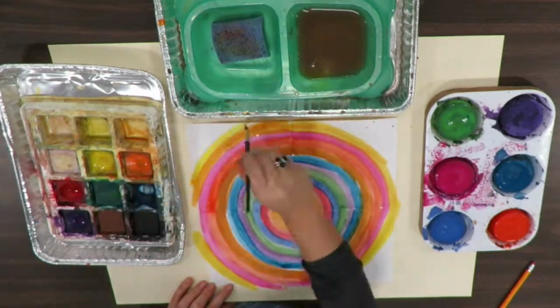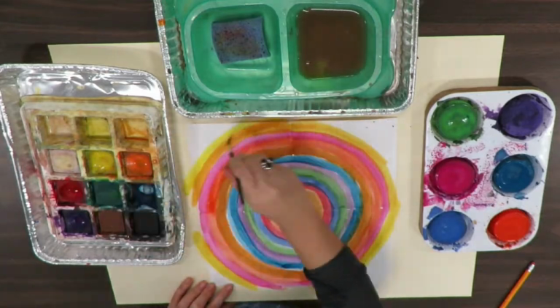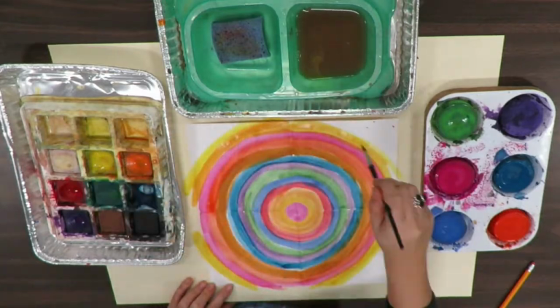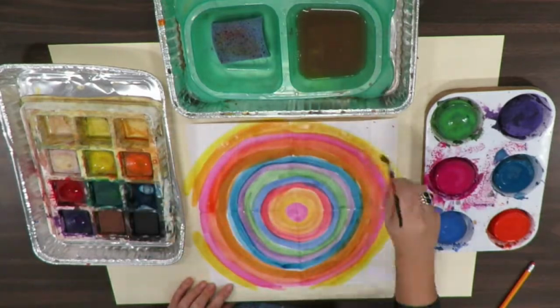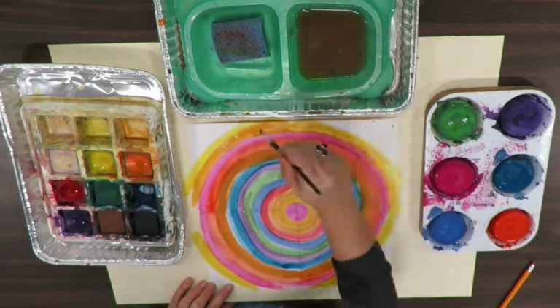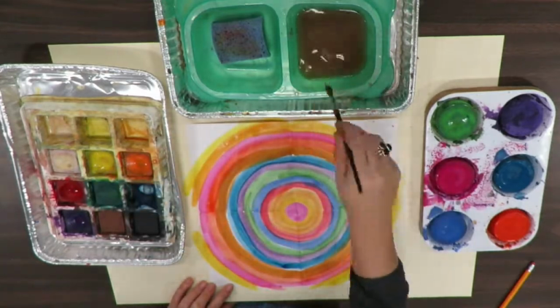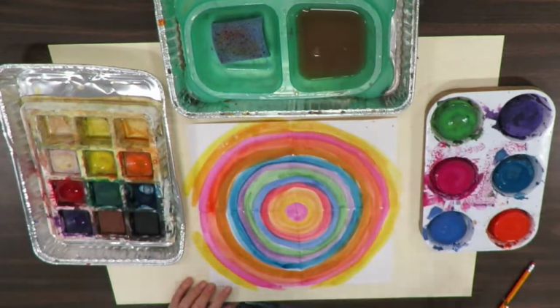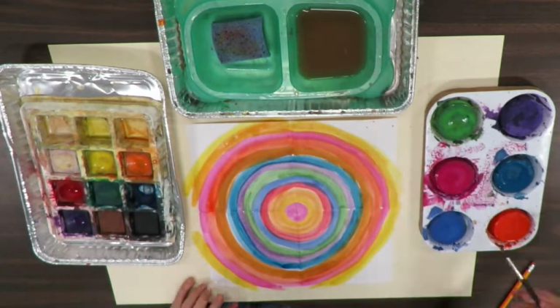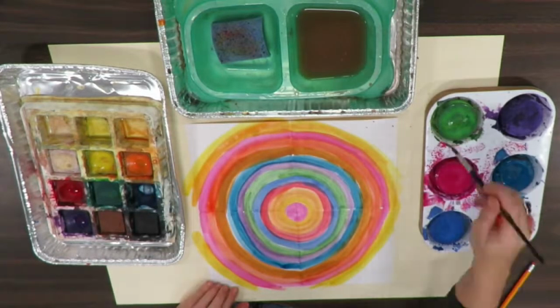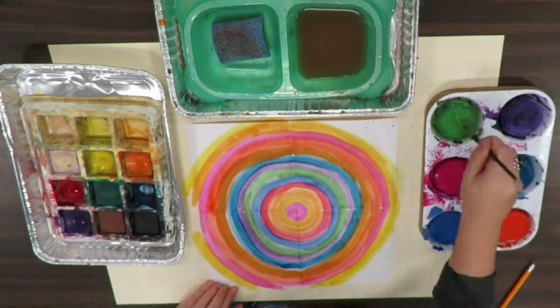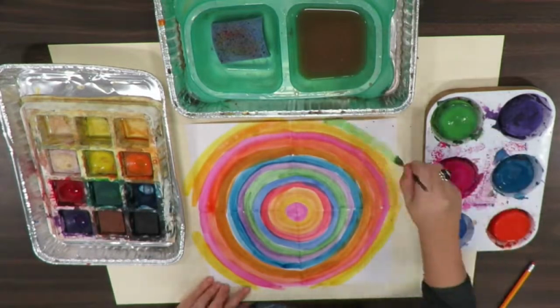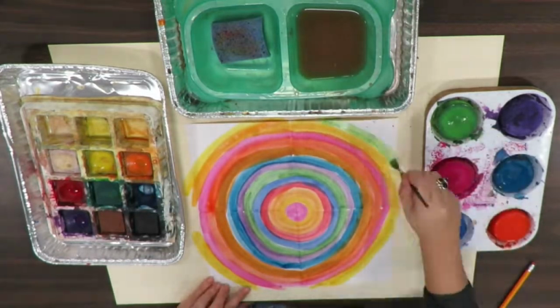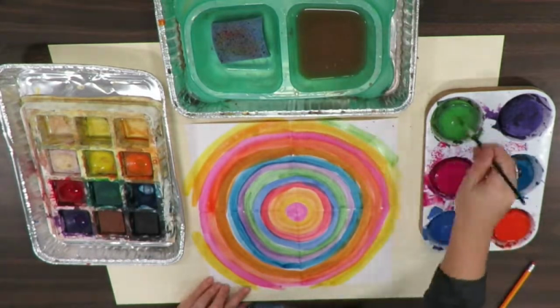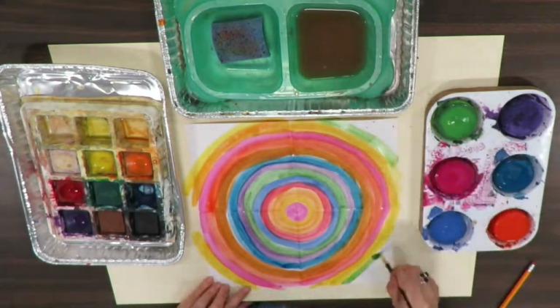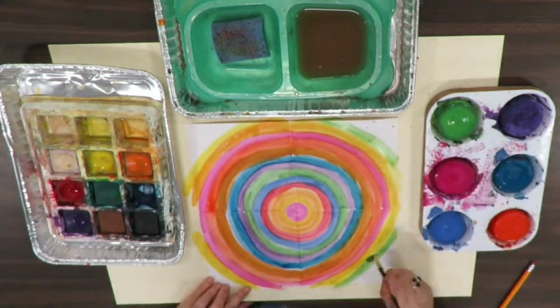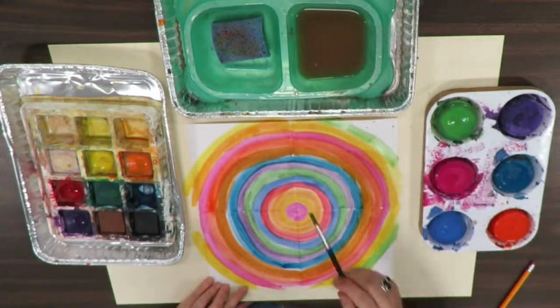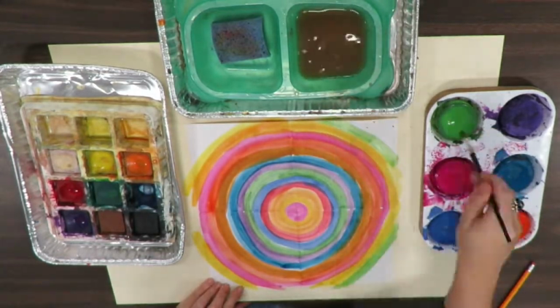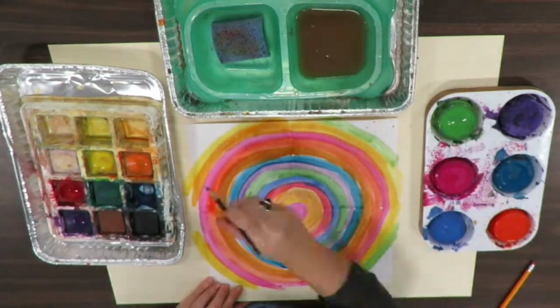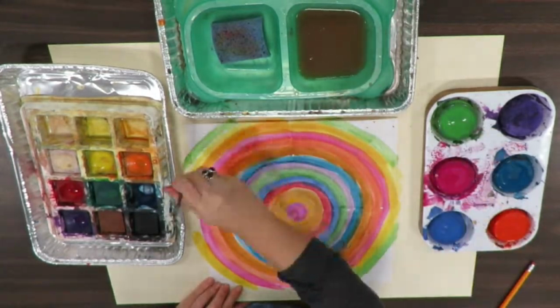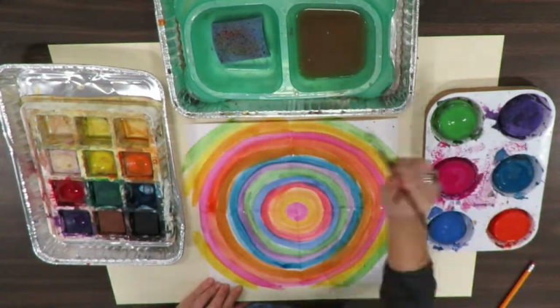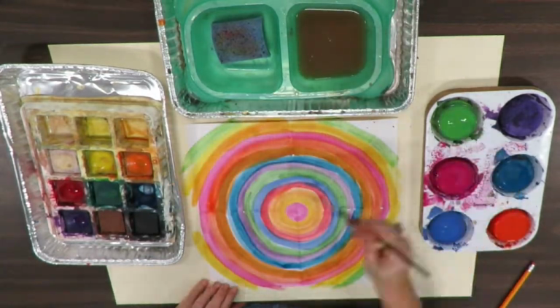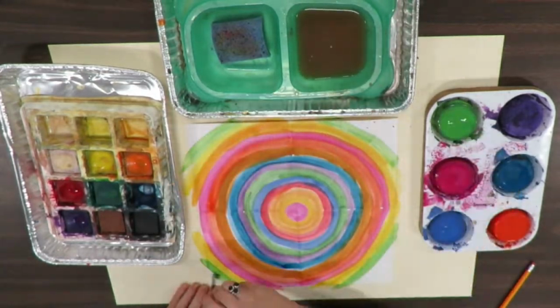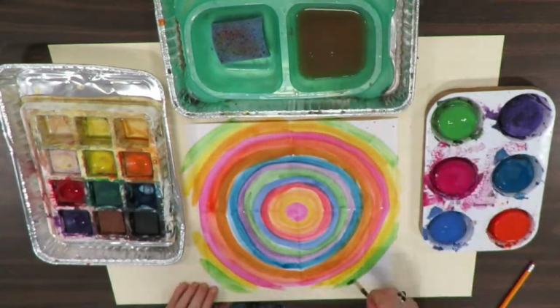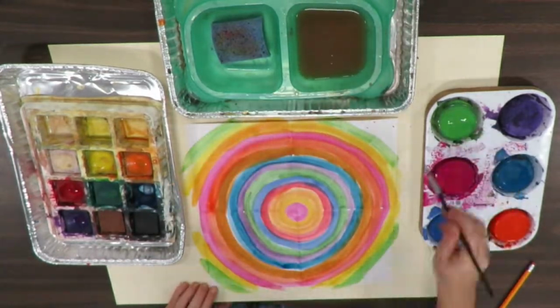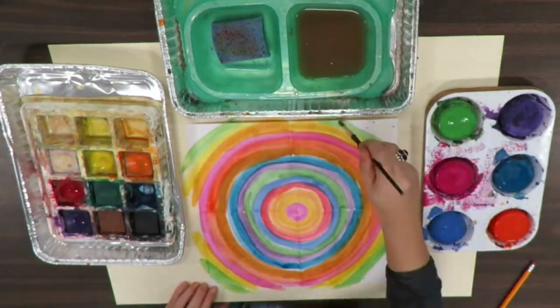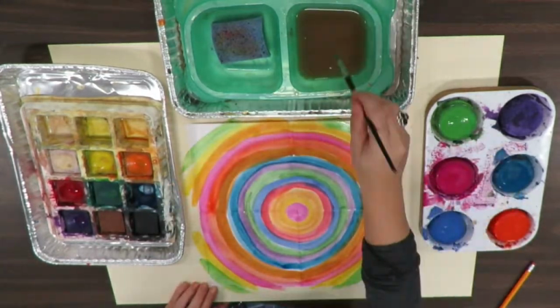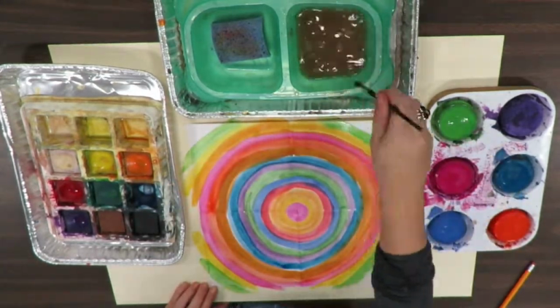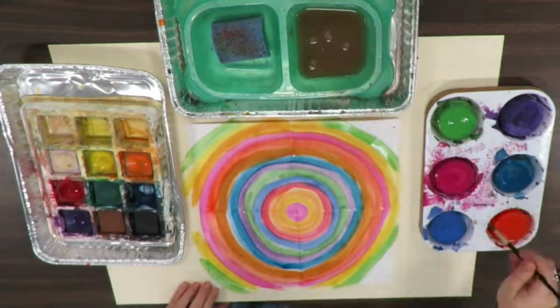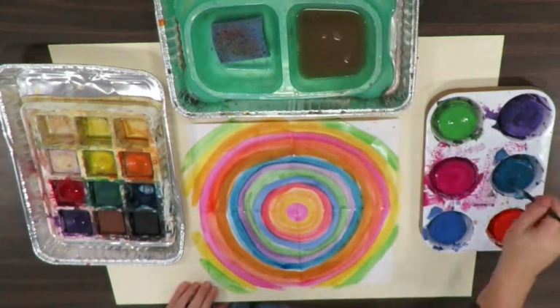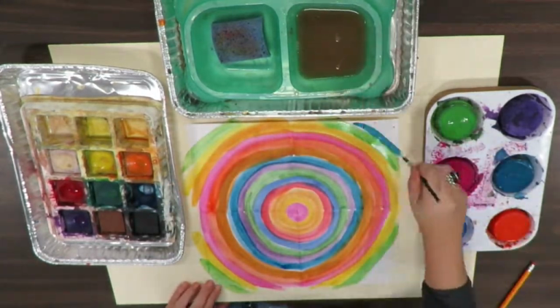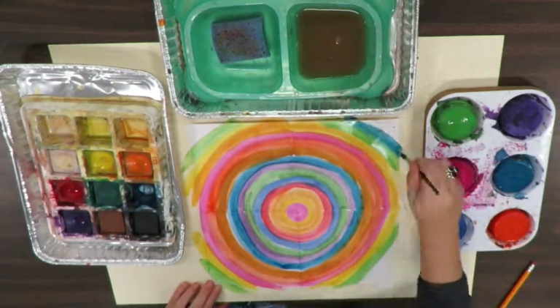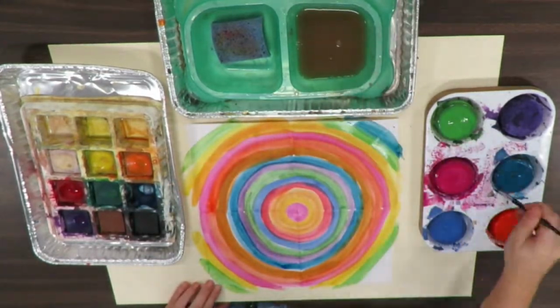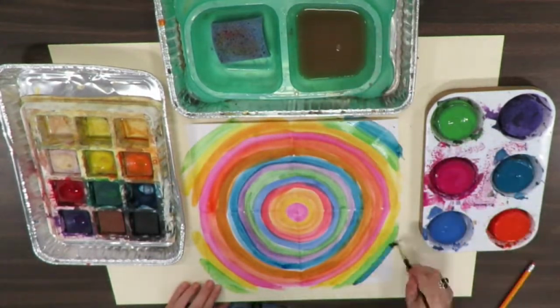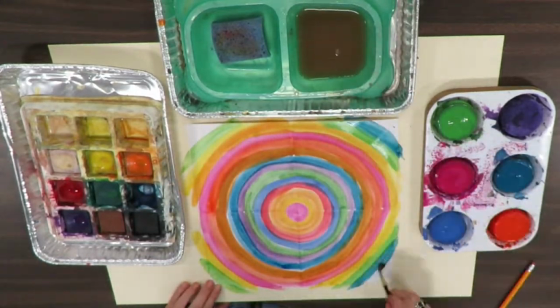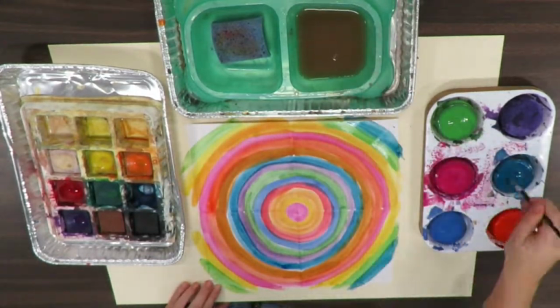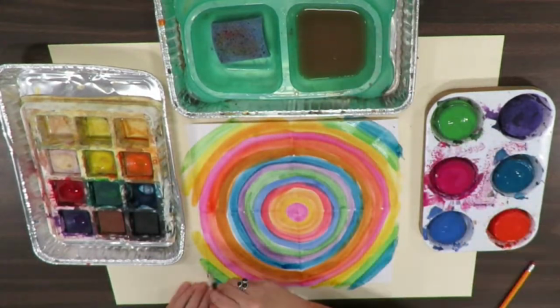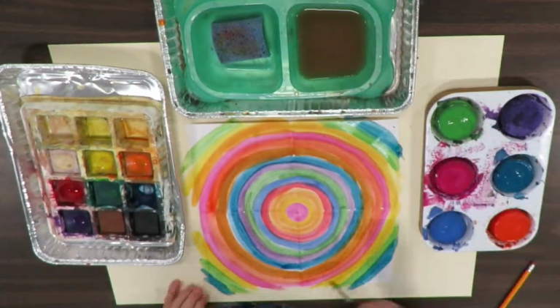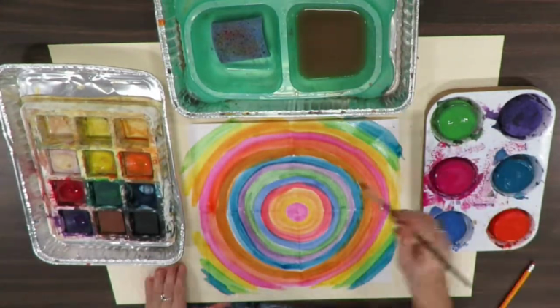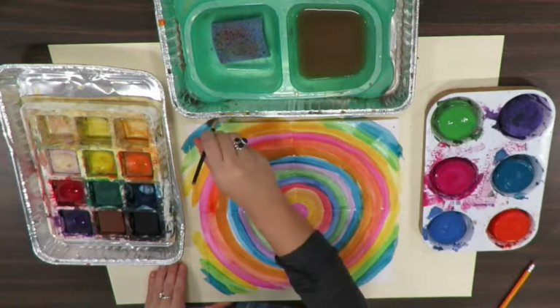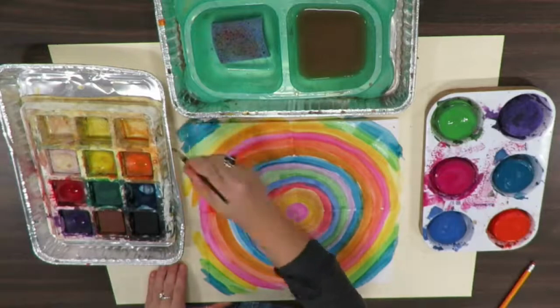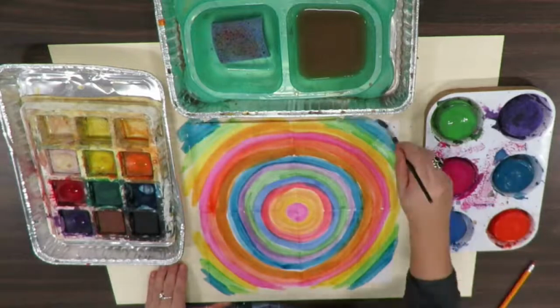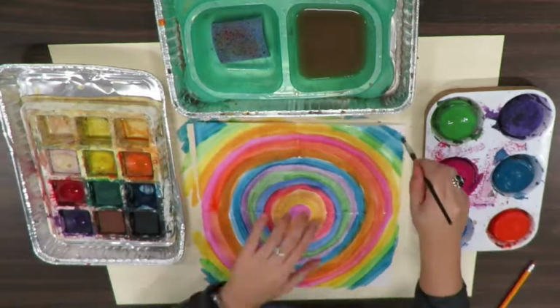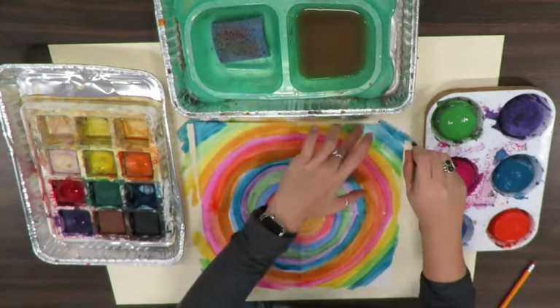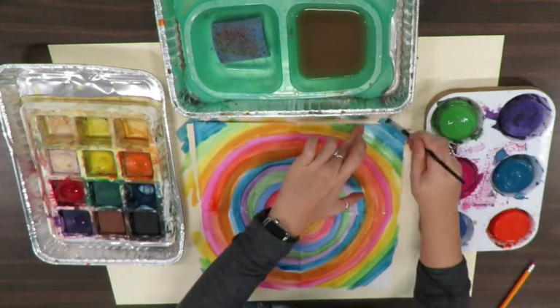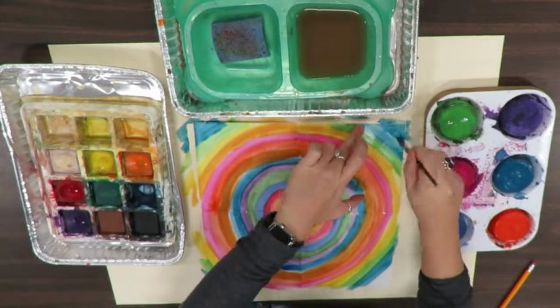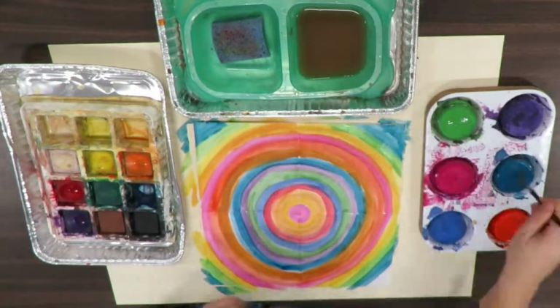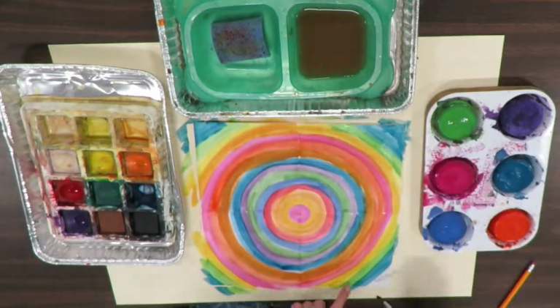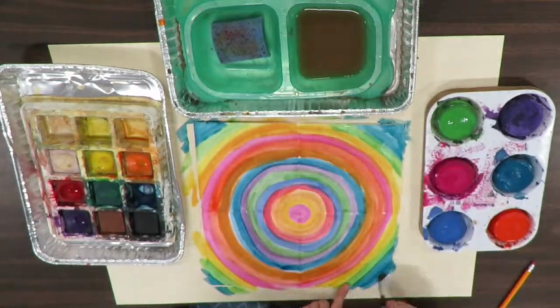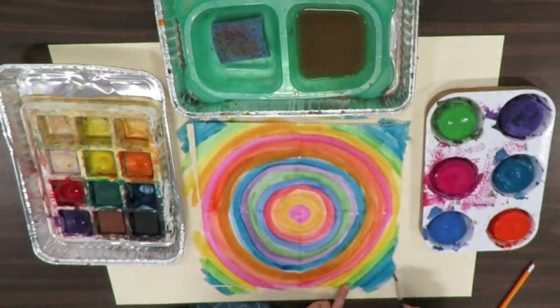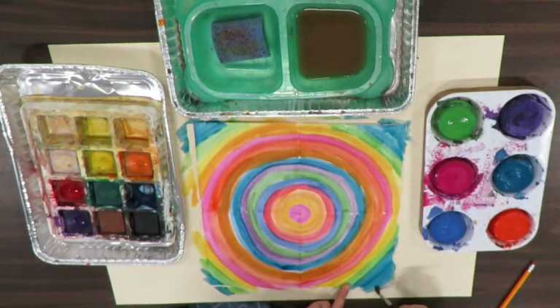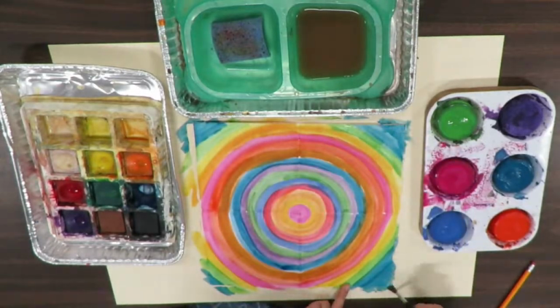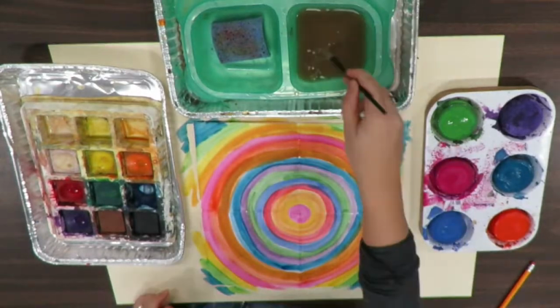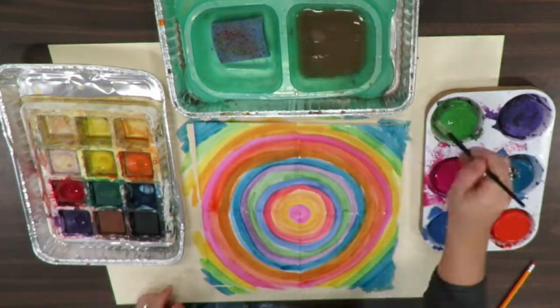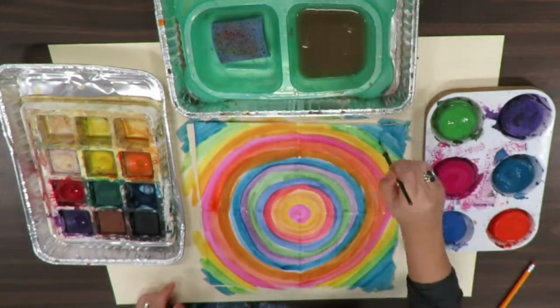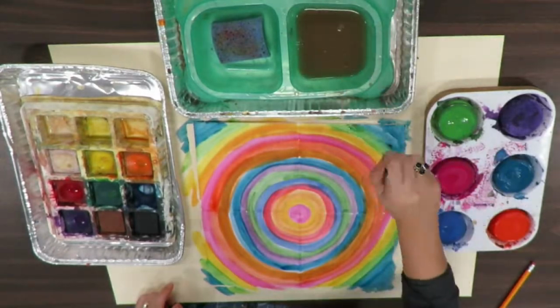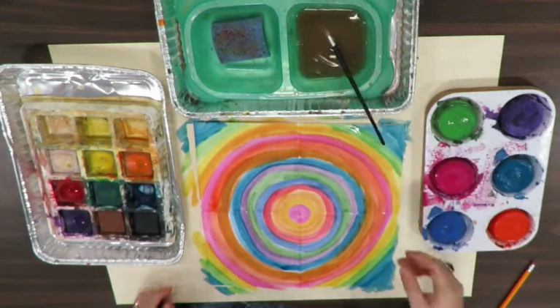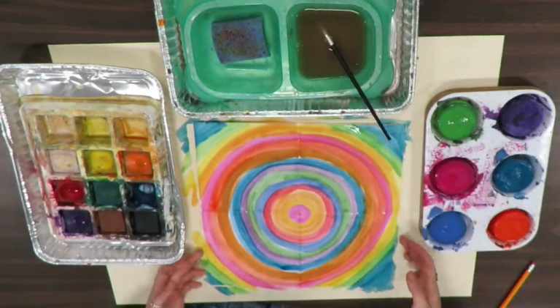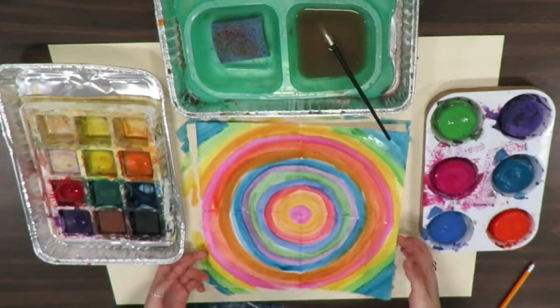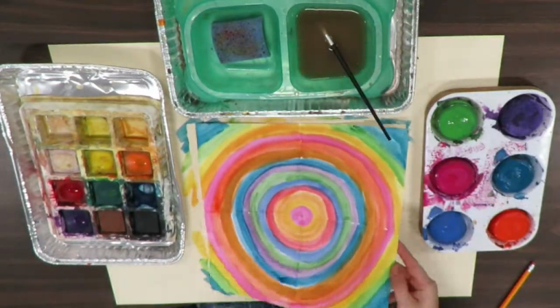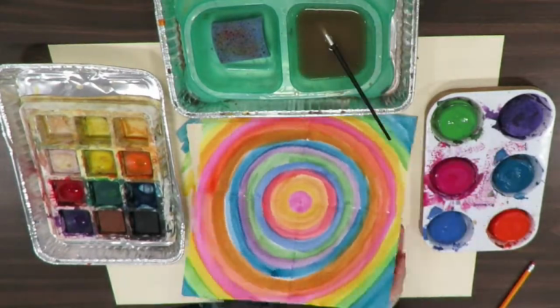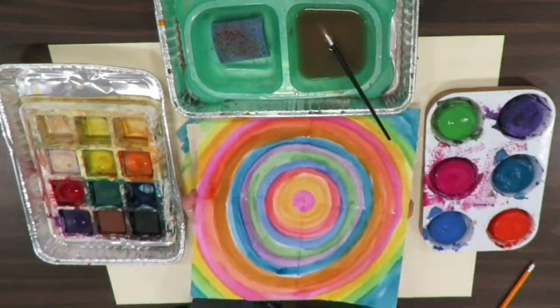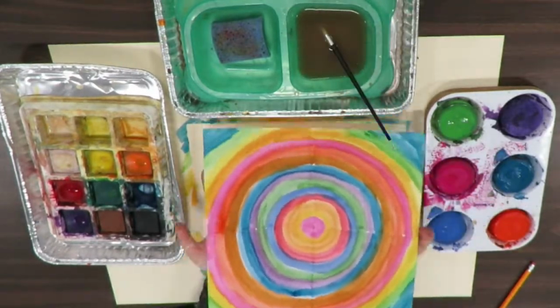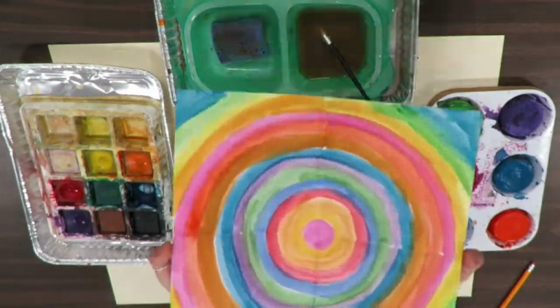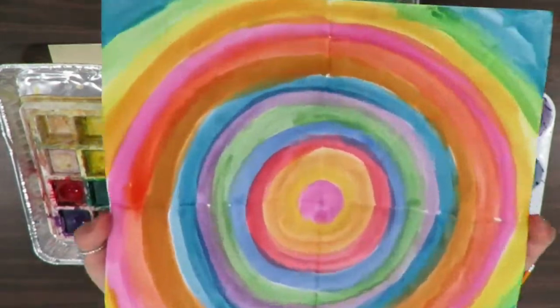If you notice, I have very good symmetry, which means every single square is almost the same.